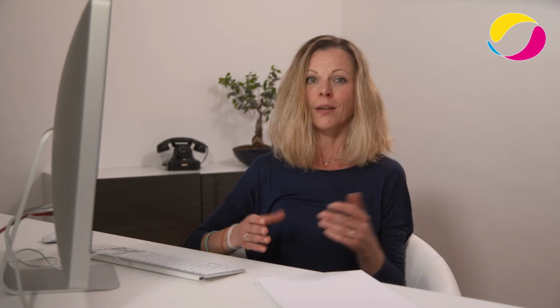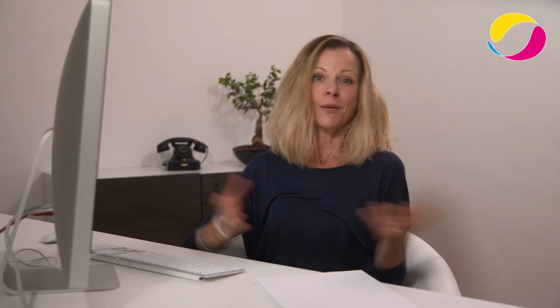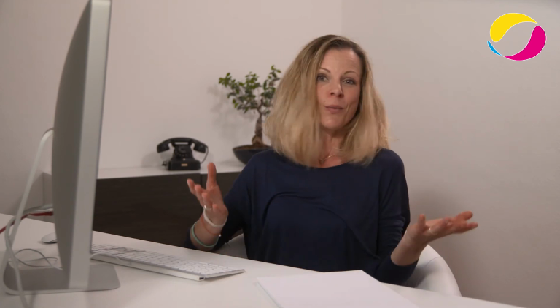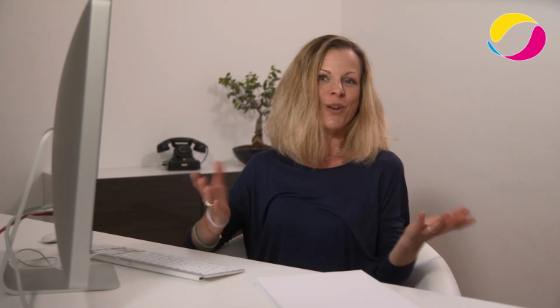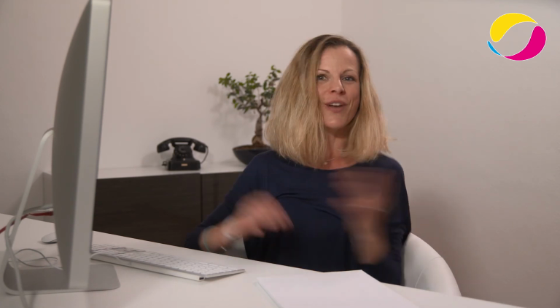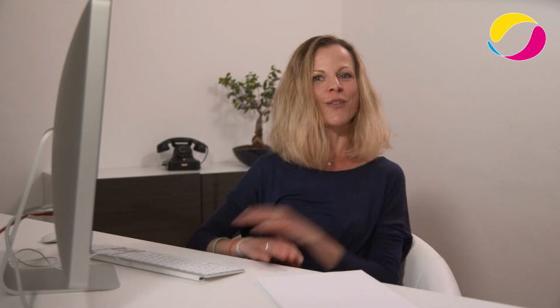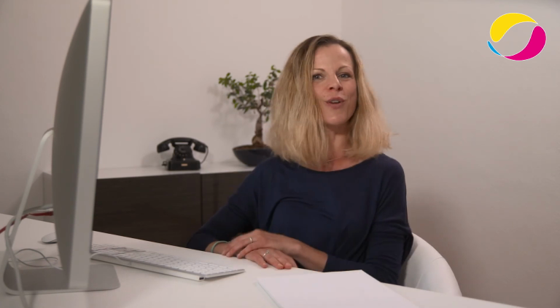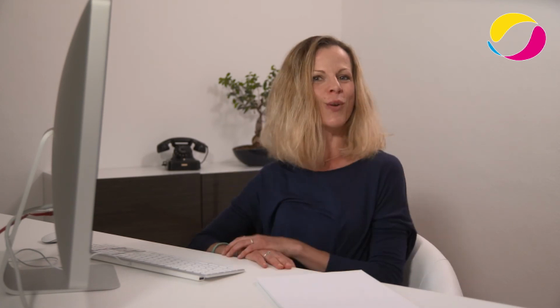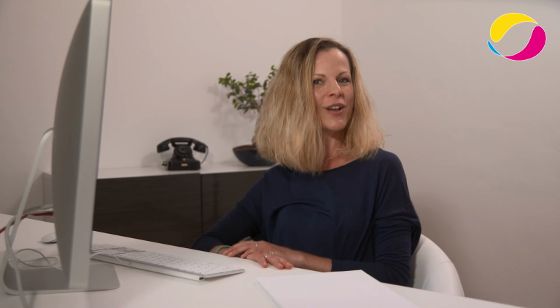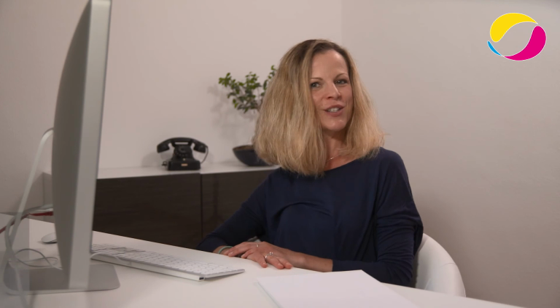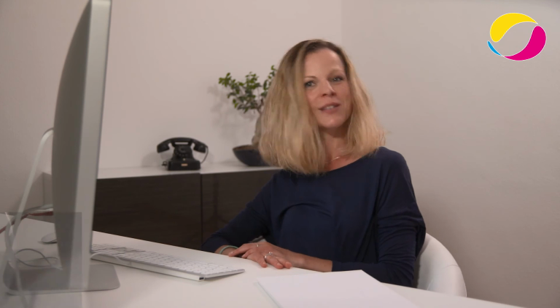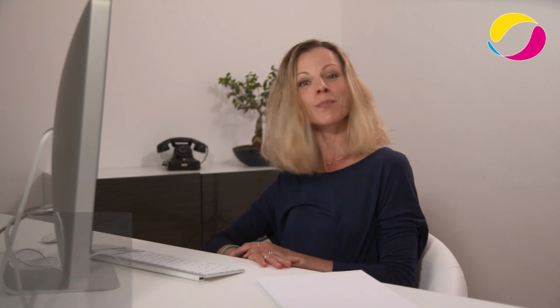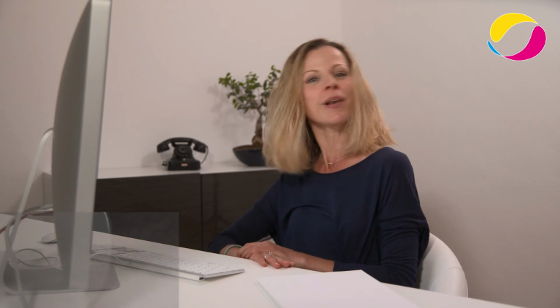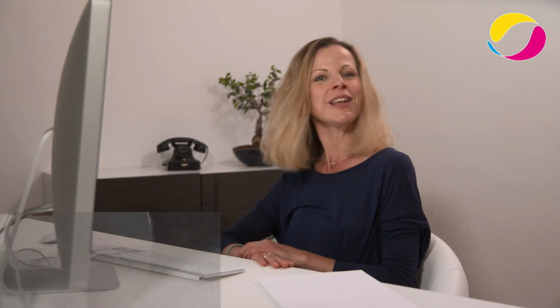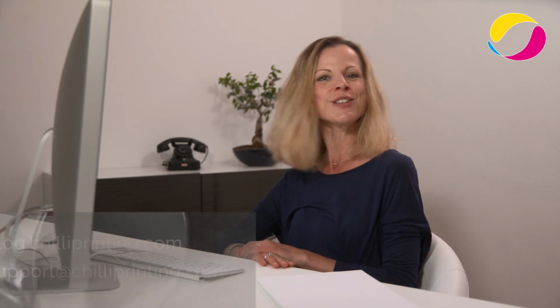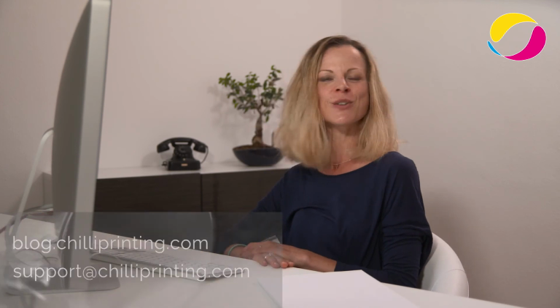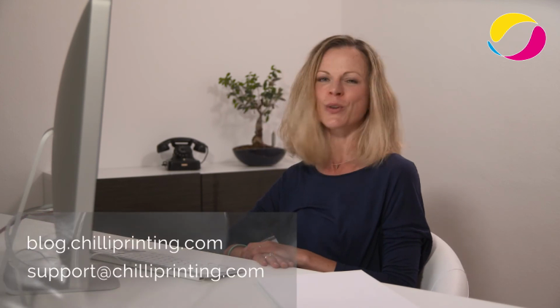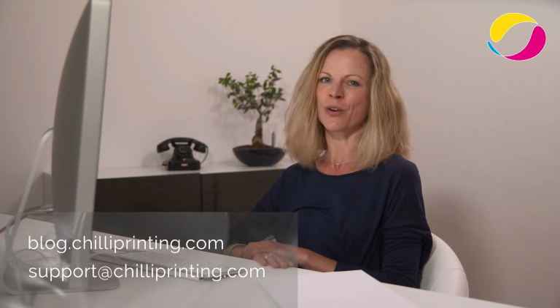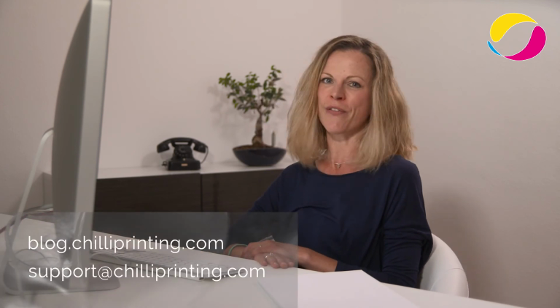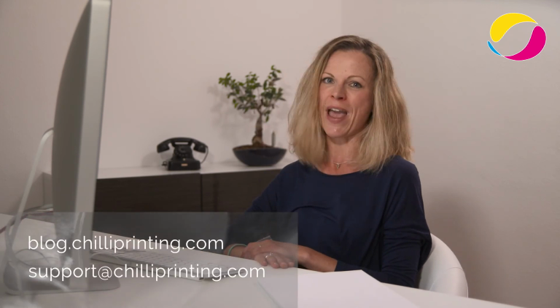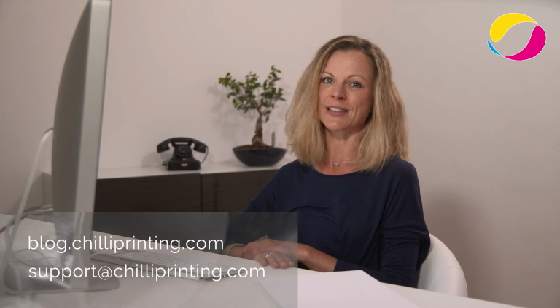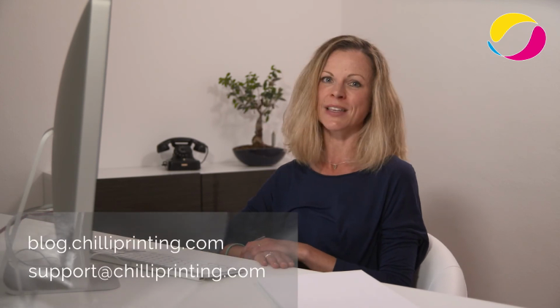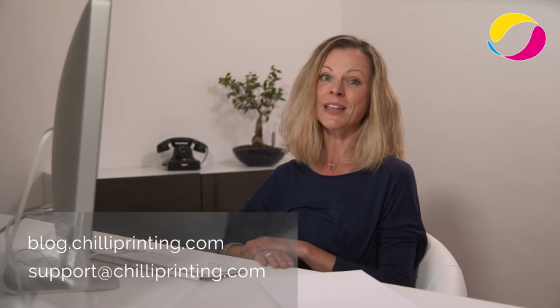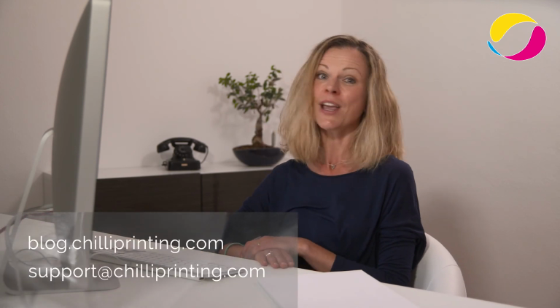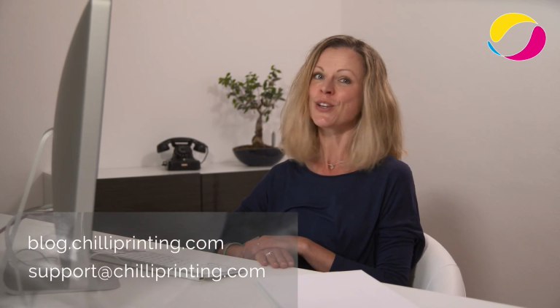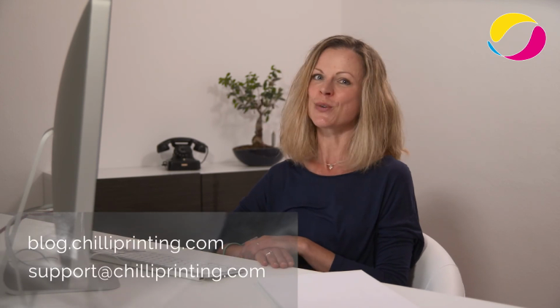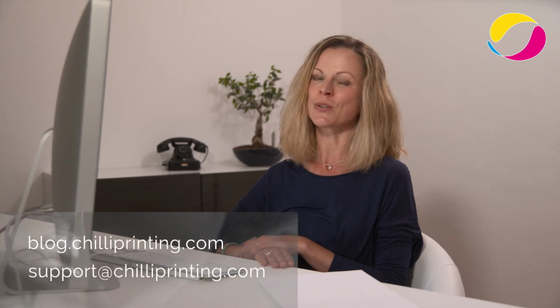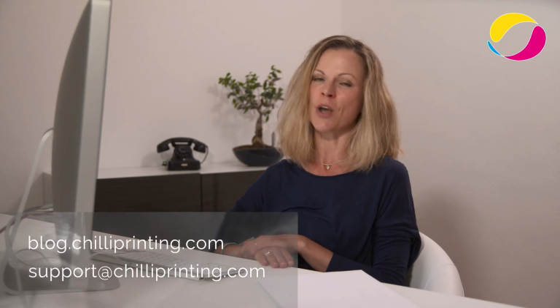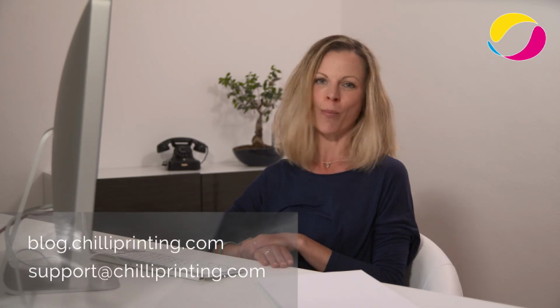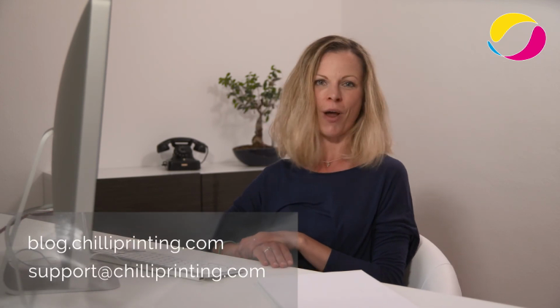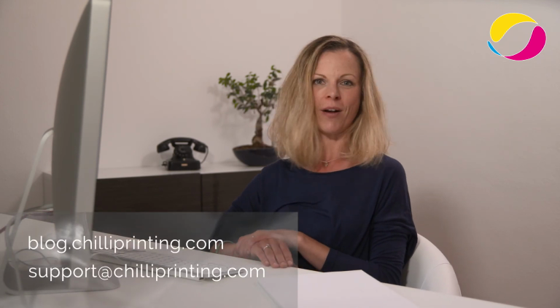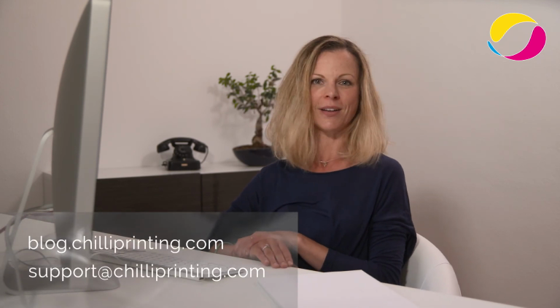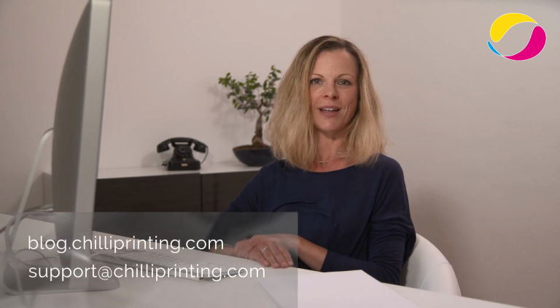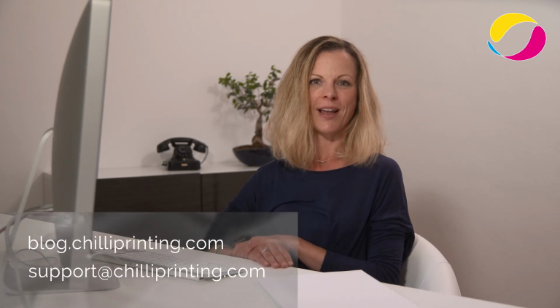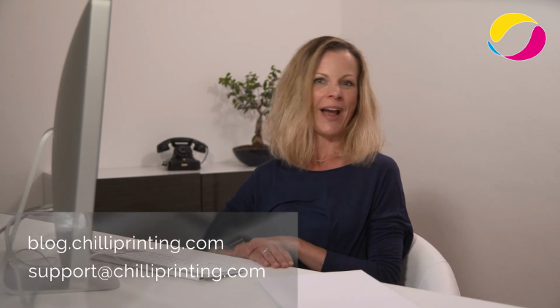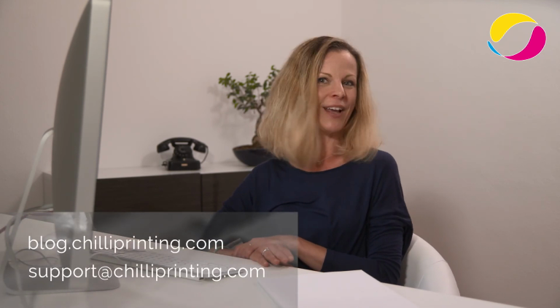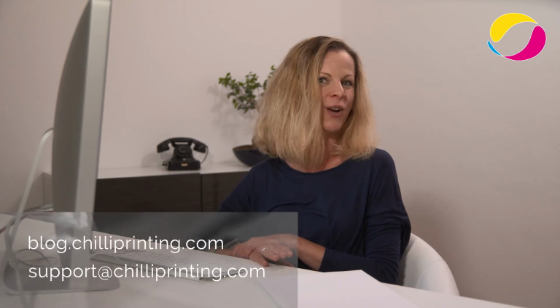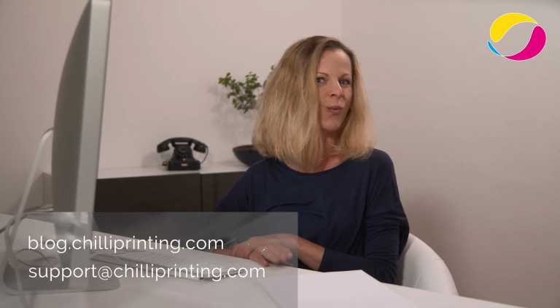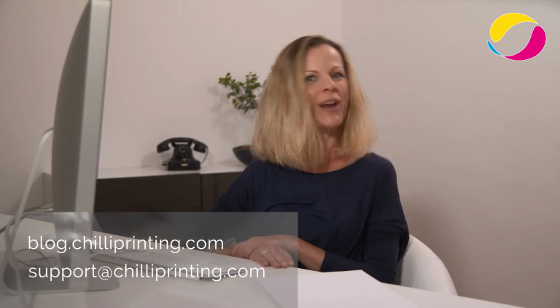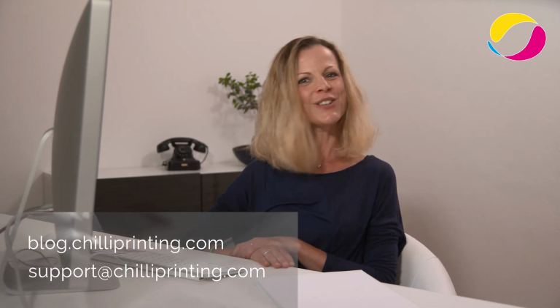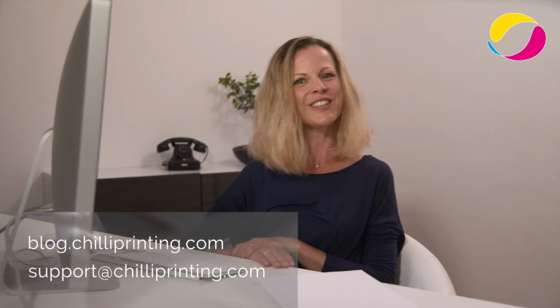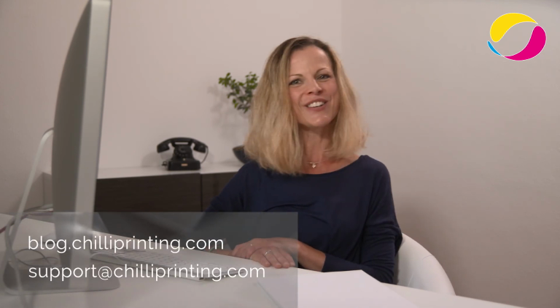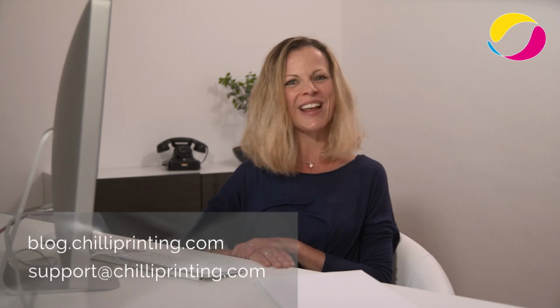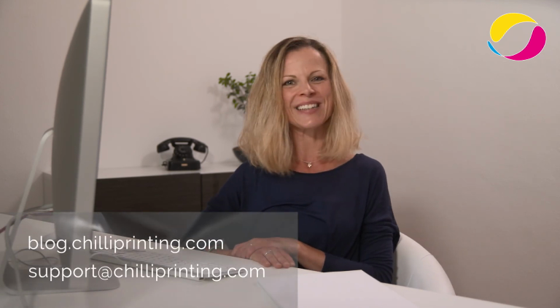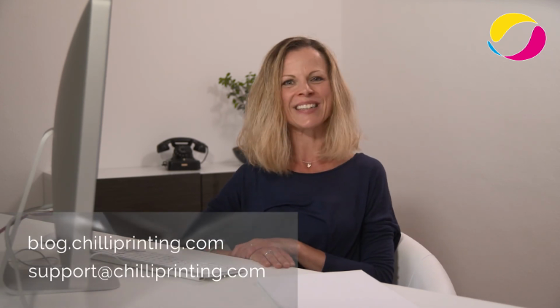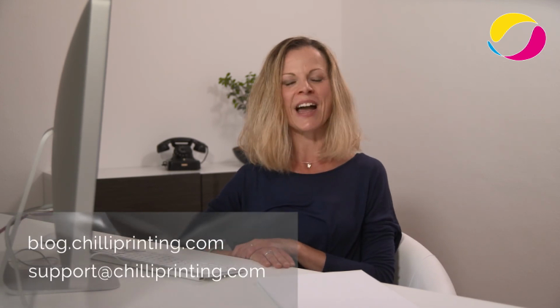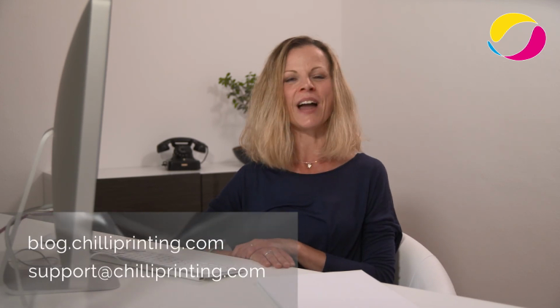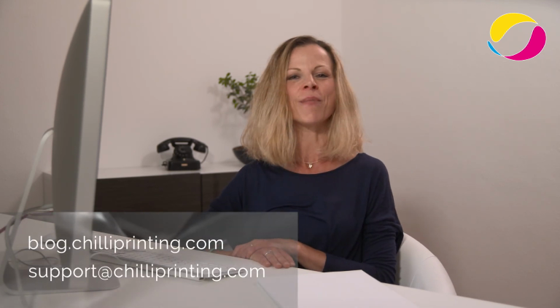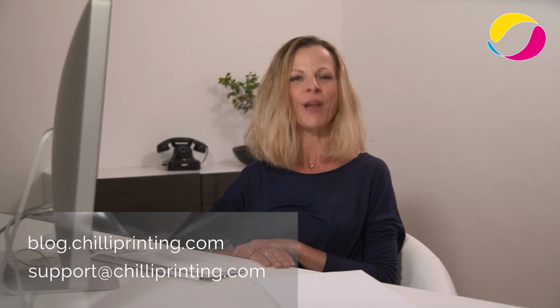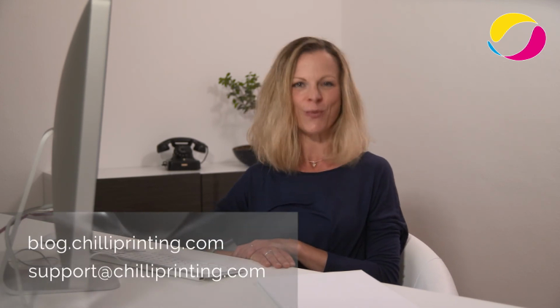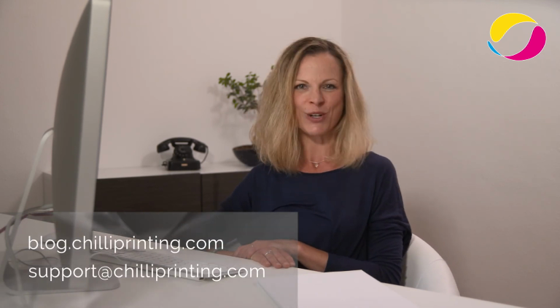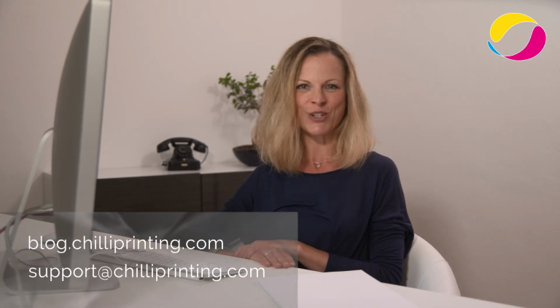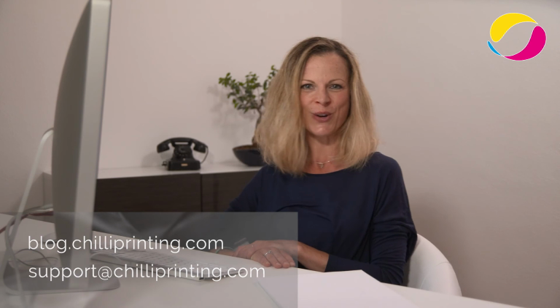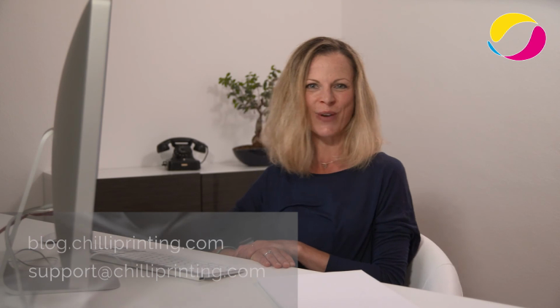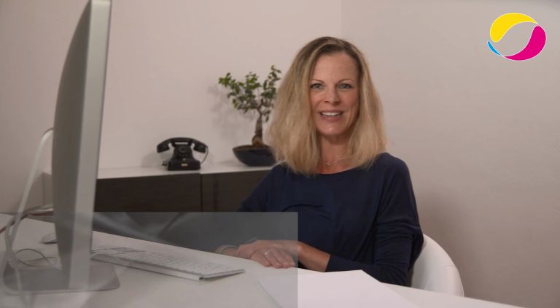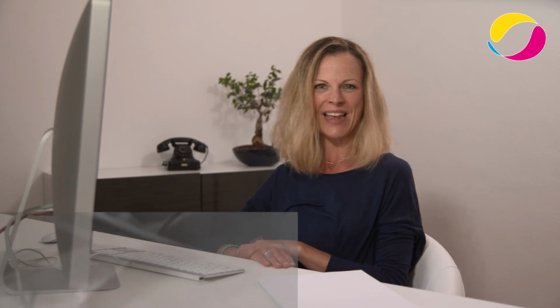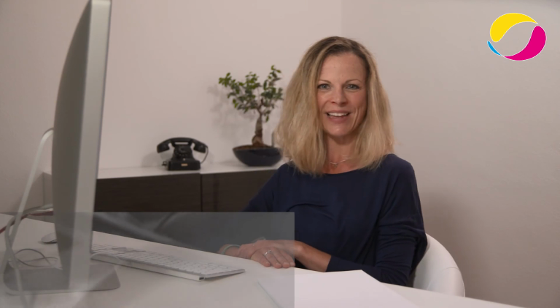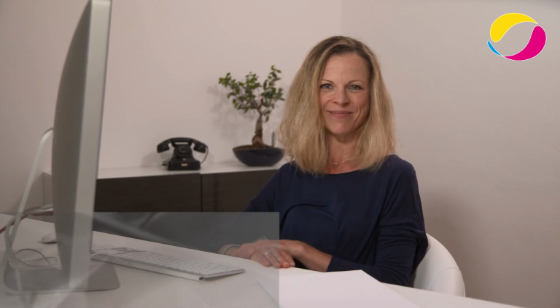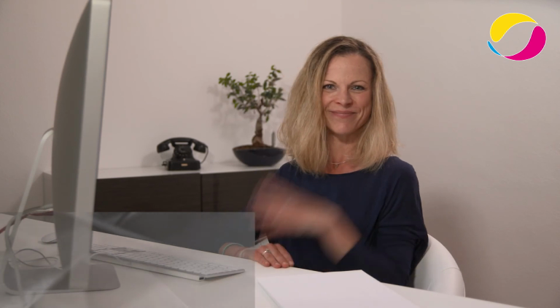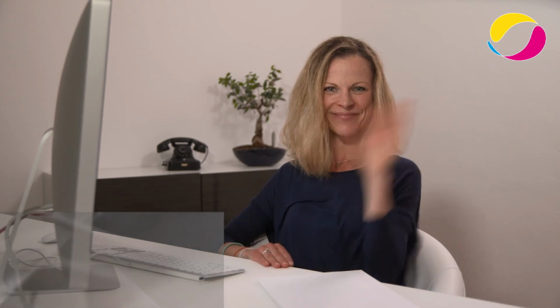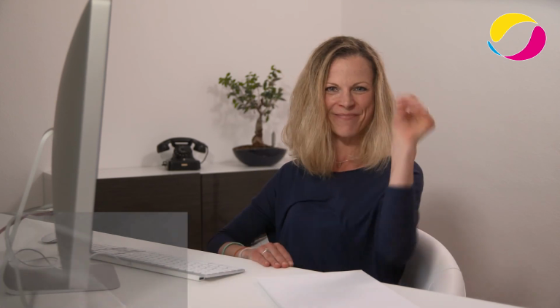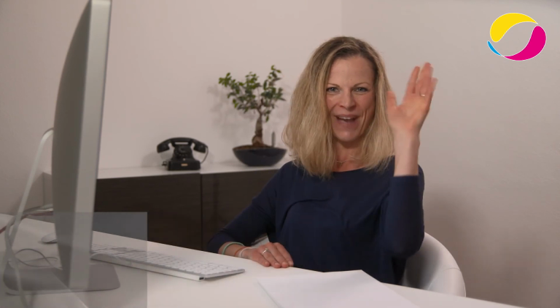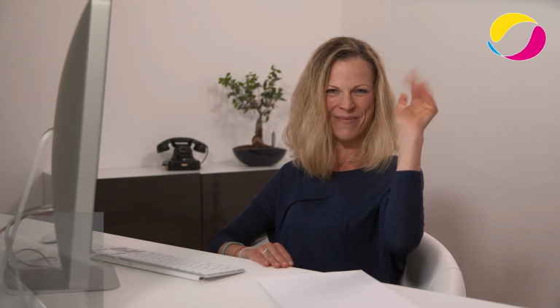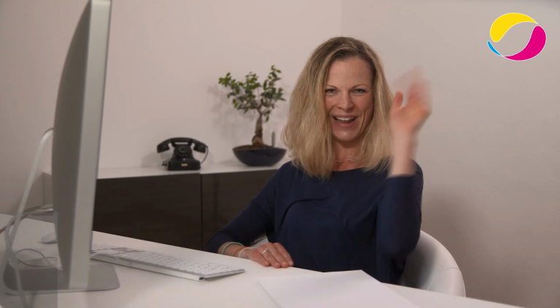When you have any further questions, please don't hold back from asking and use our blog. I can't wait to see you next time and wish you a great day. Bye bye!